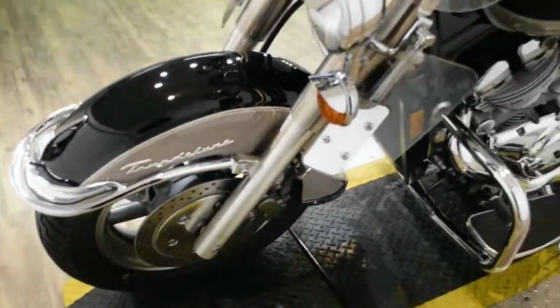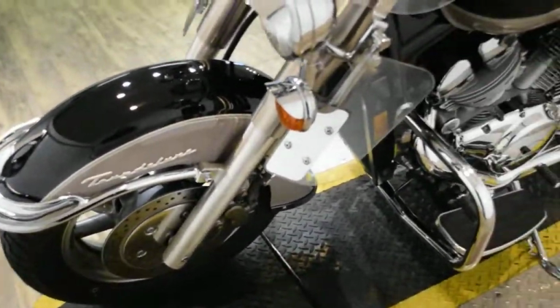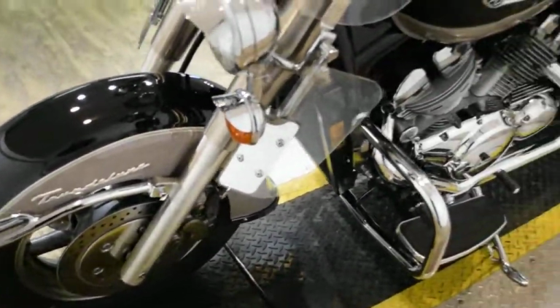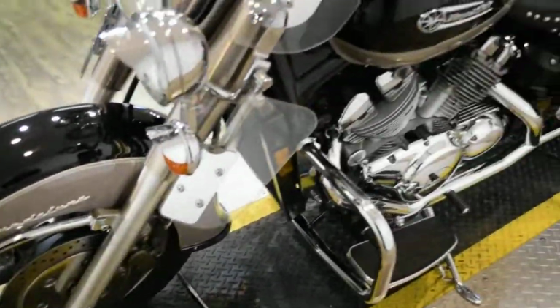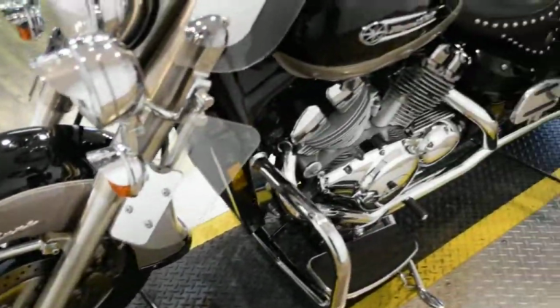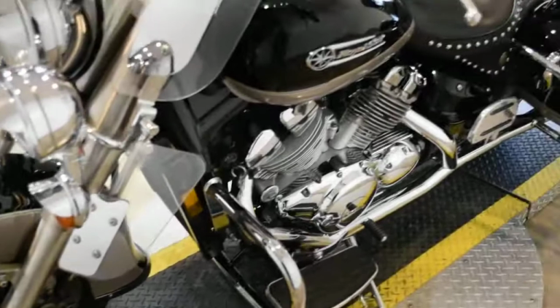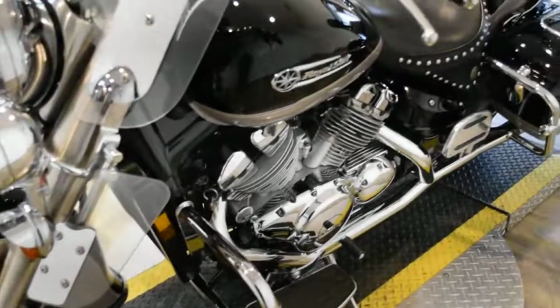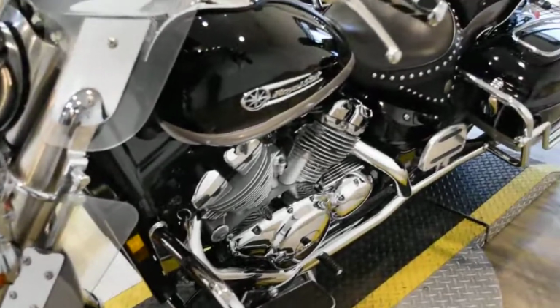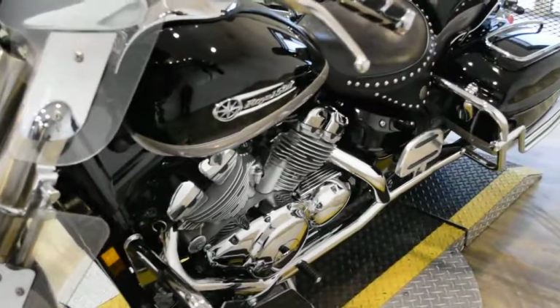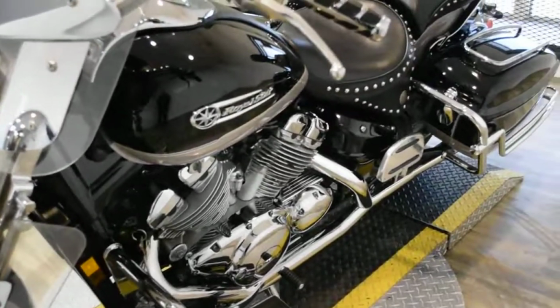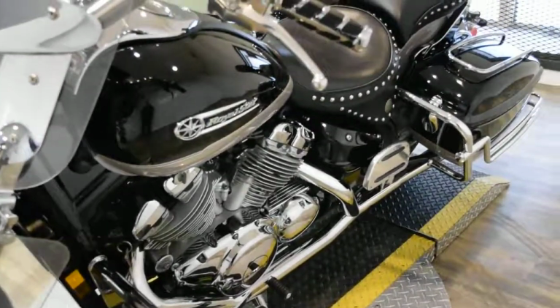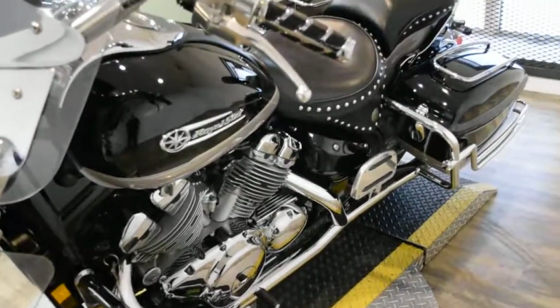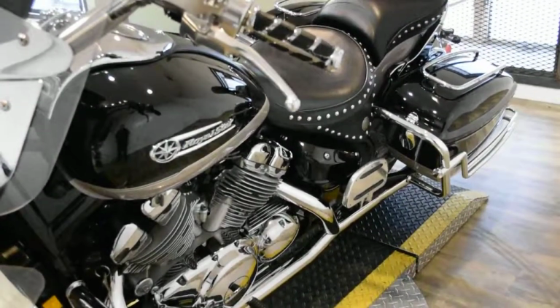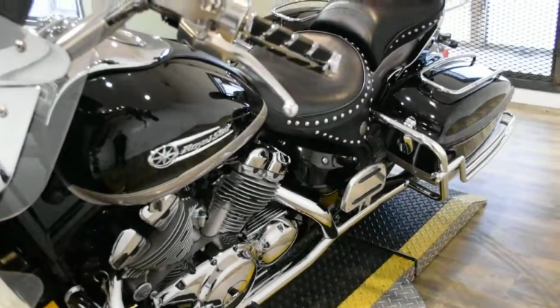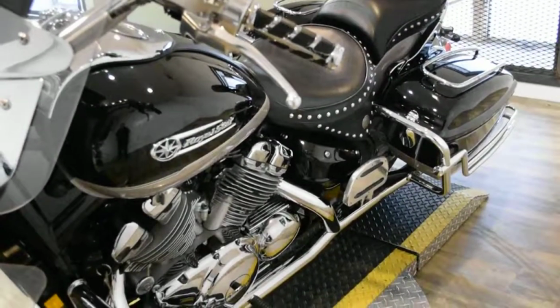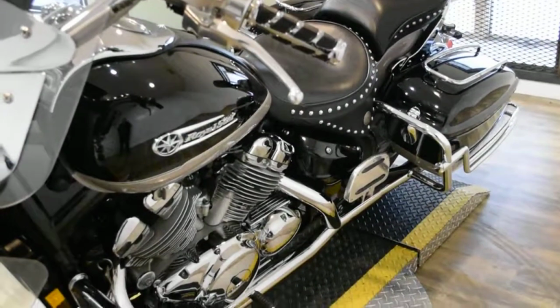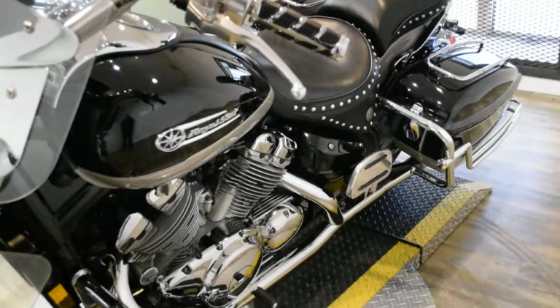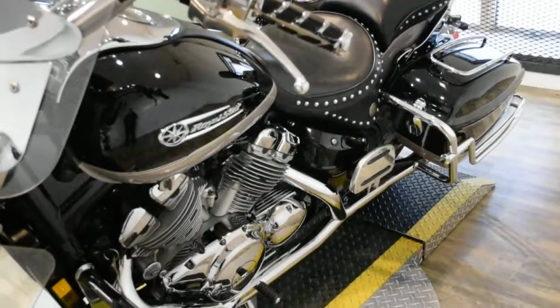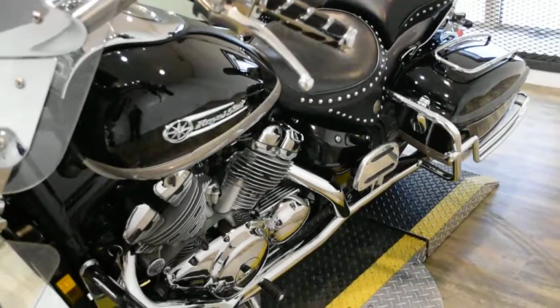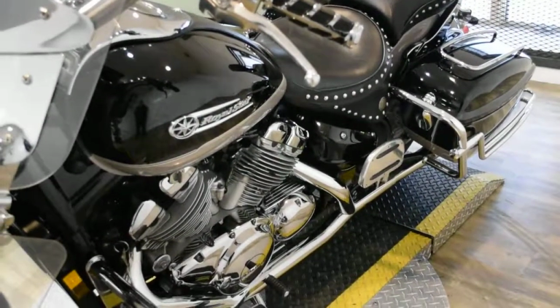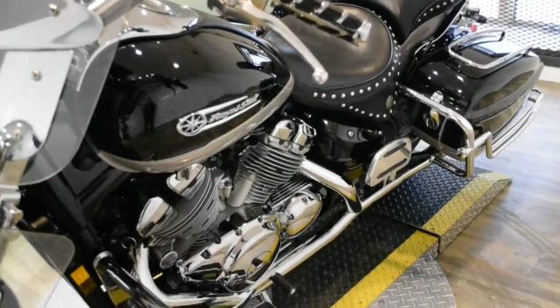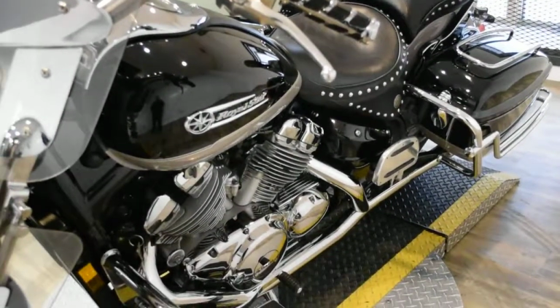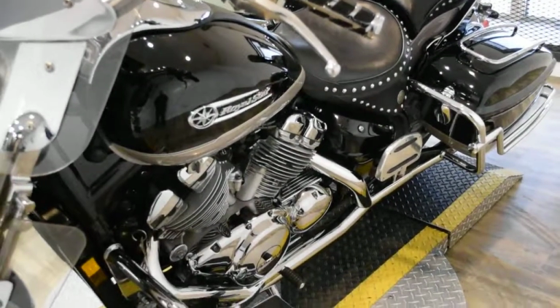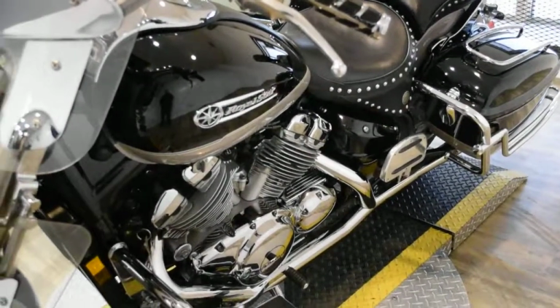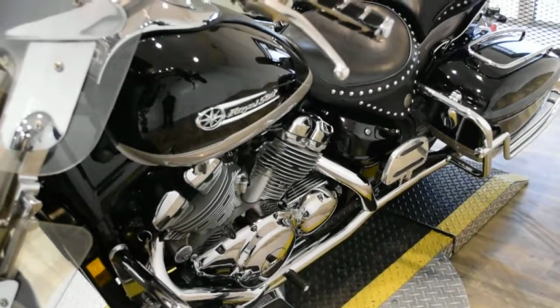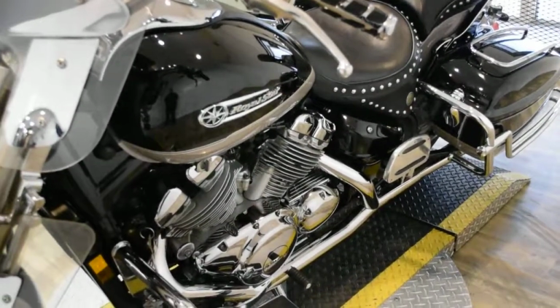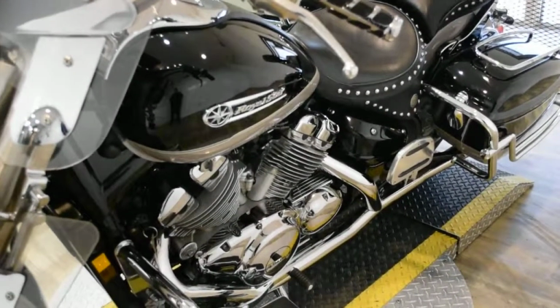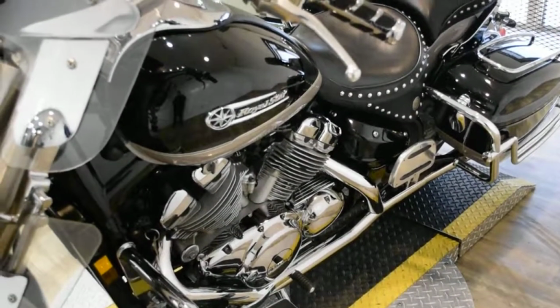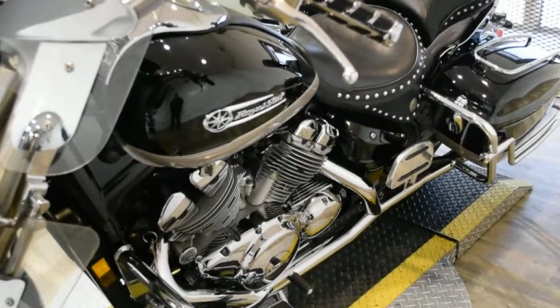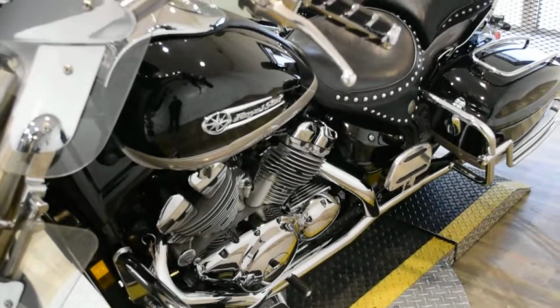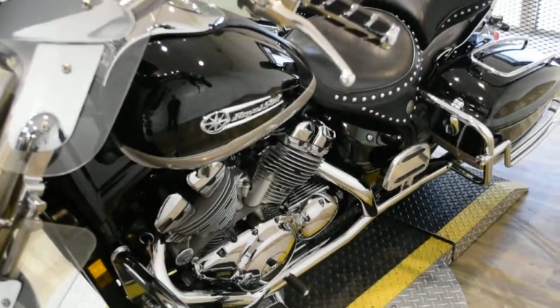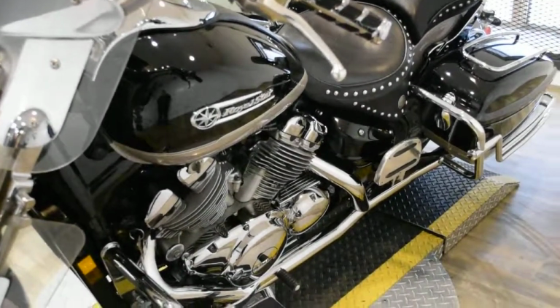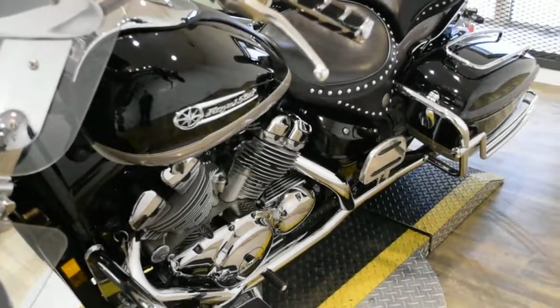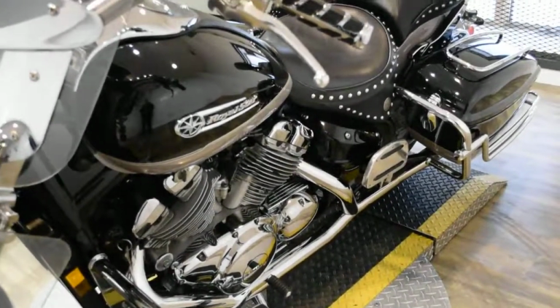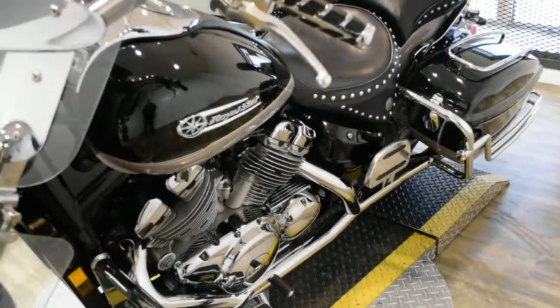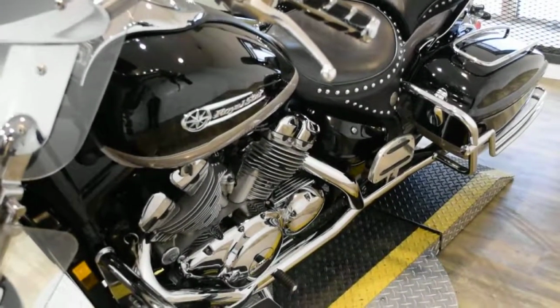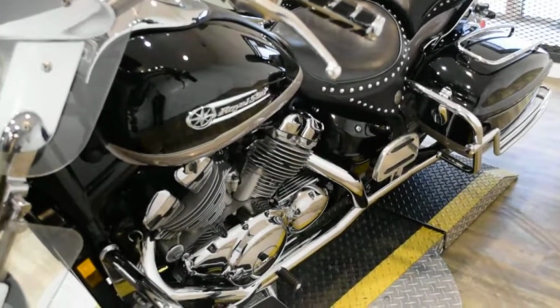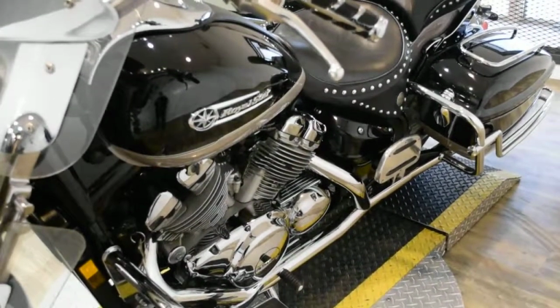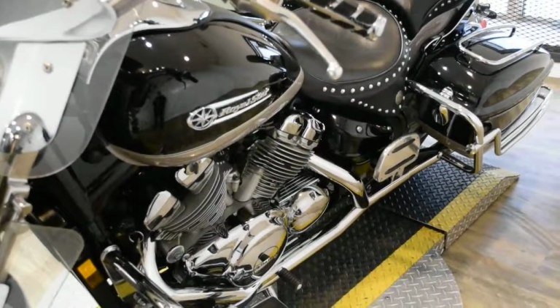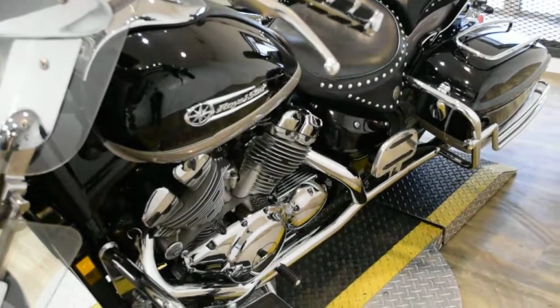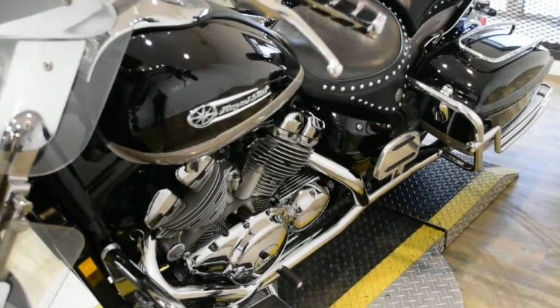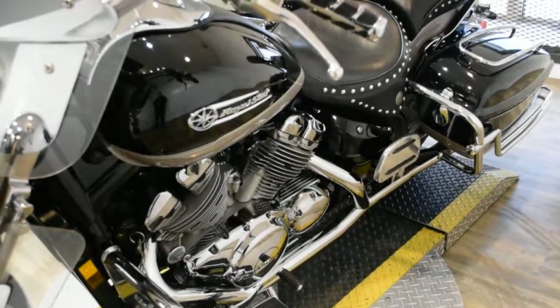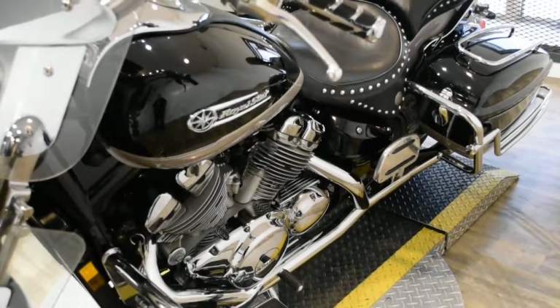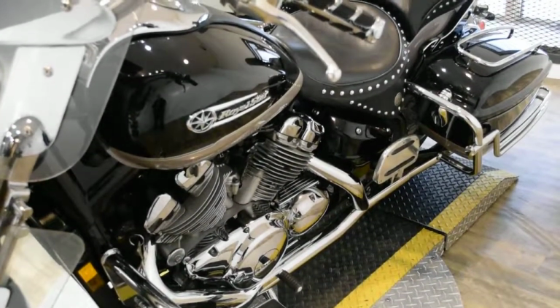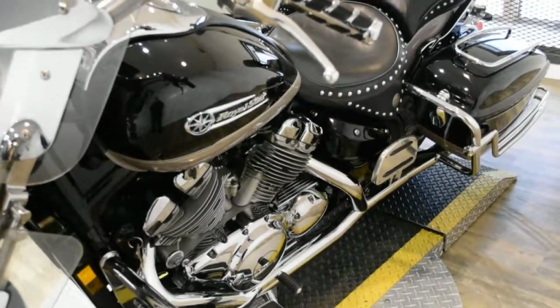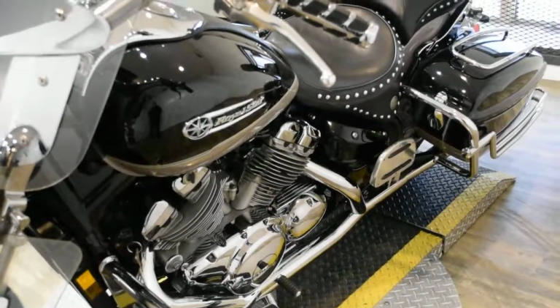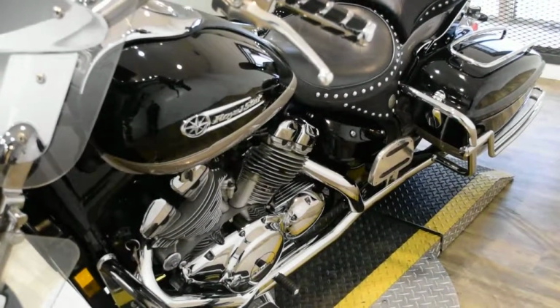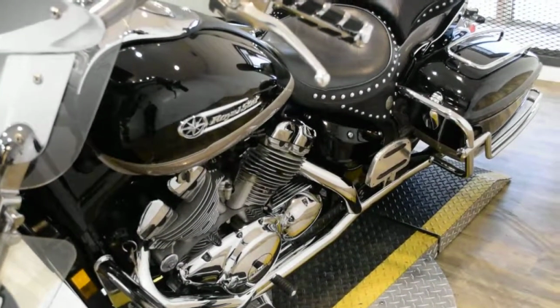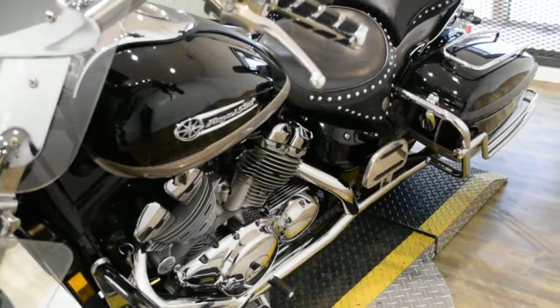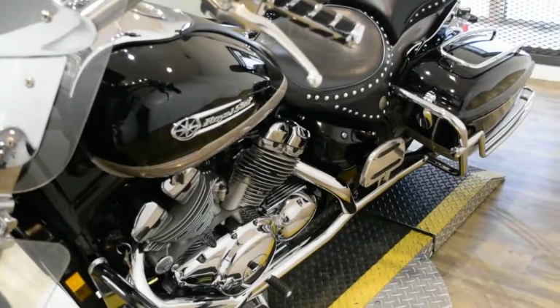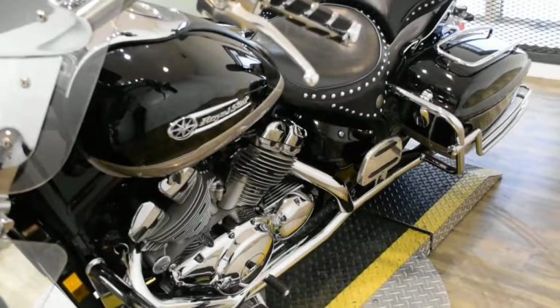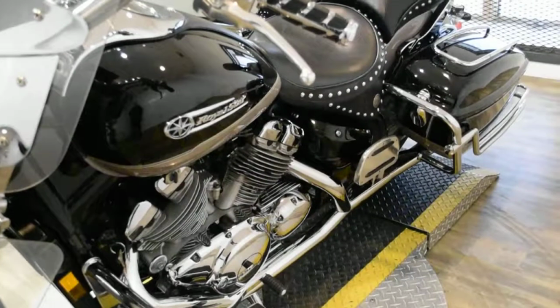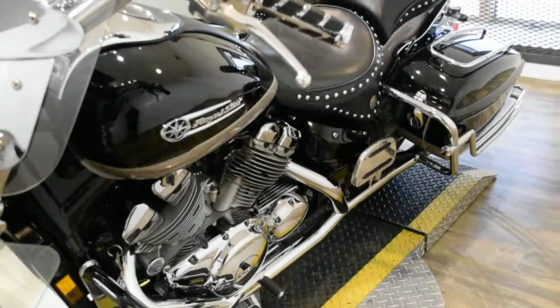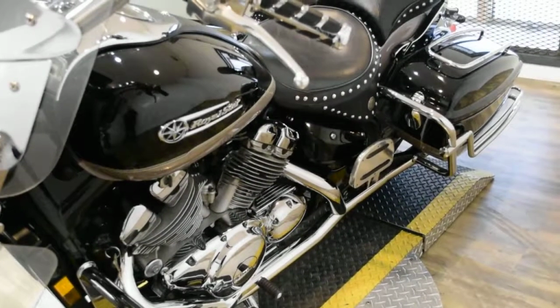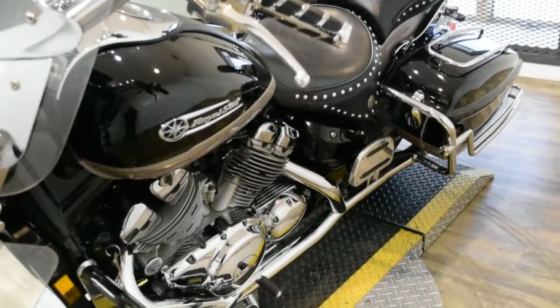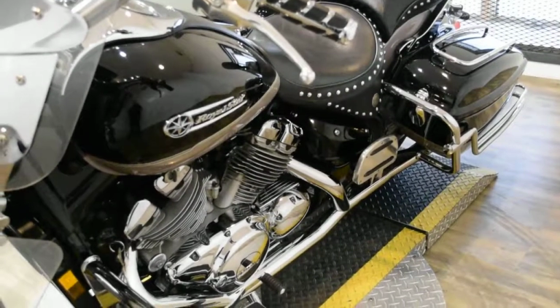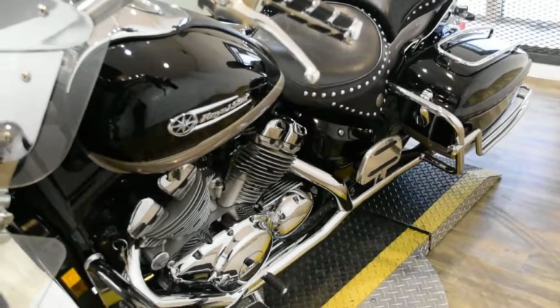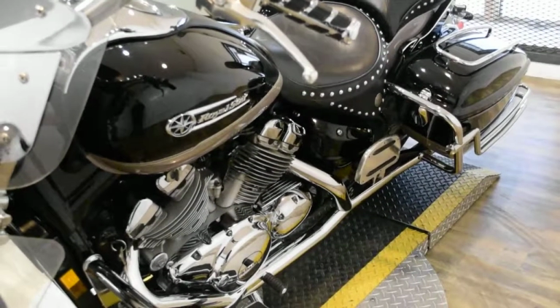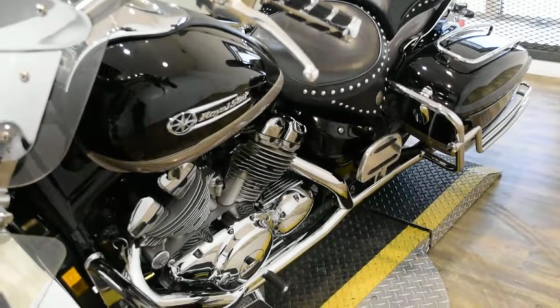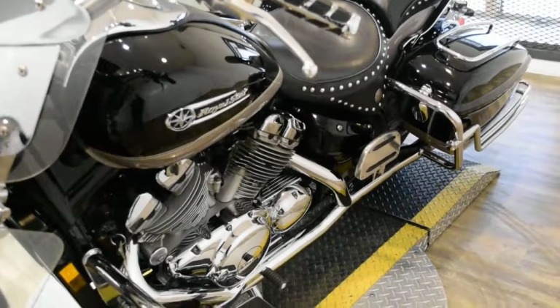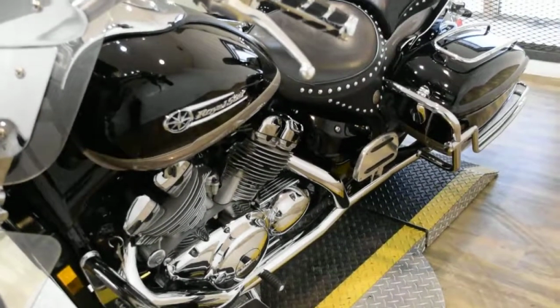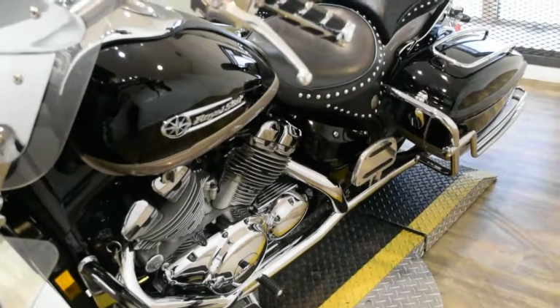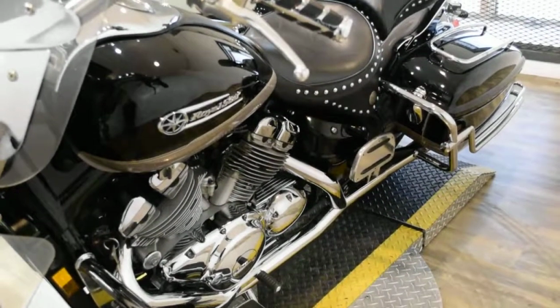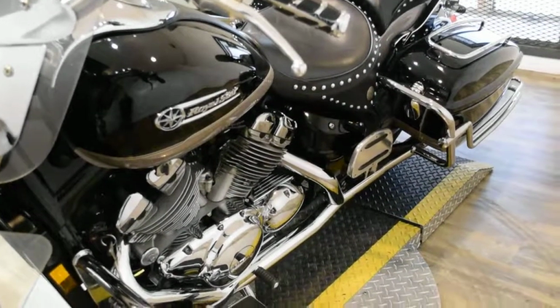This bike has been serviced and safety inspected and is ready for the road. It has 23,279 miles on it.